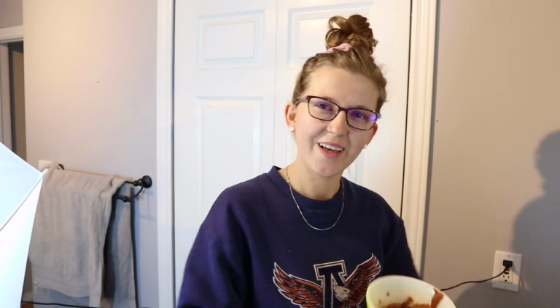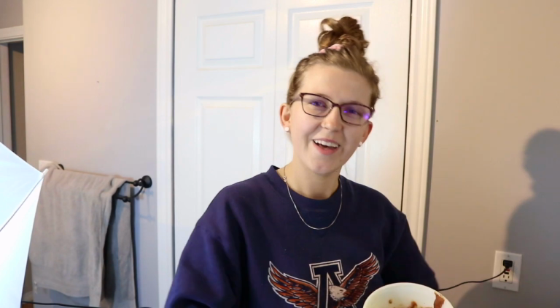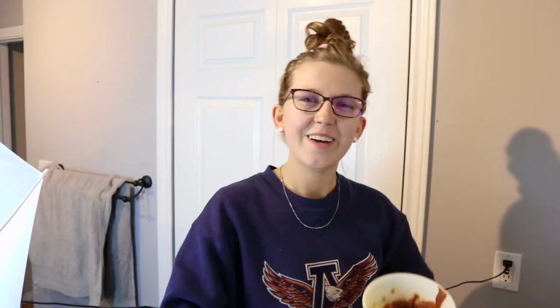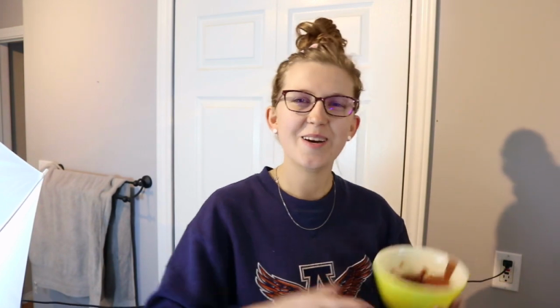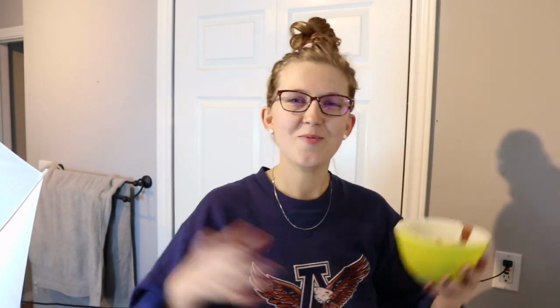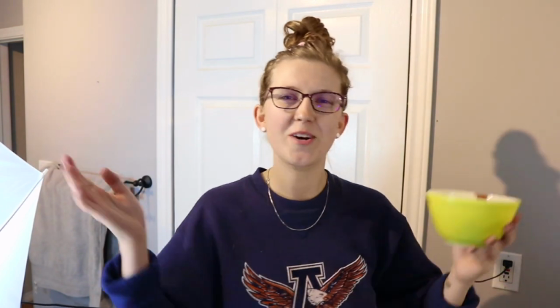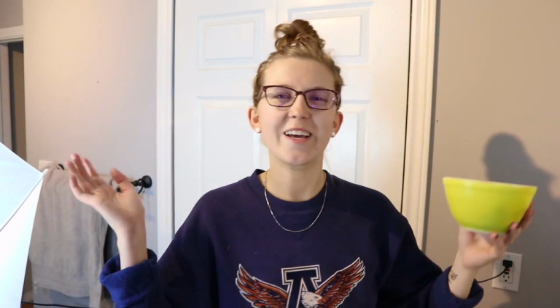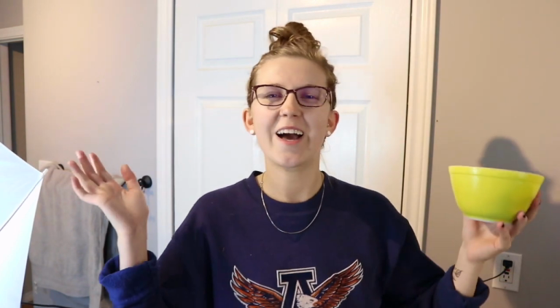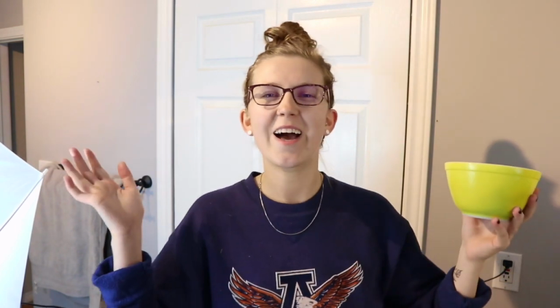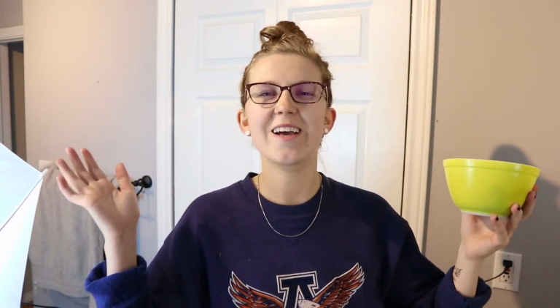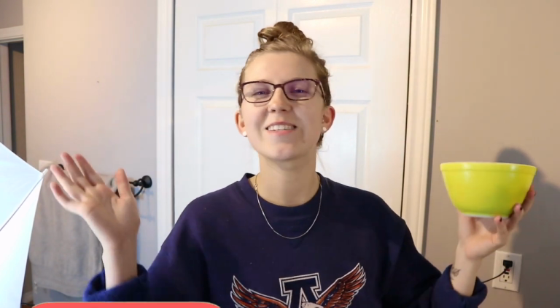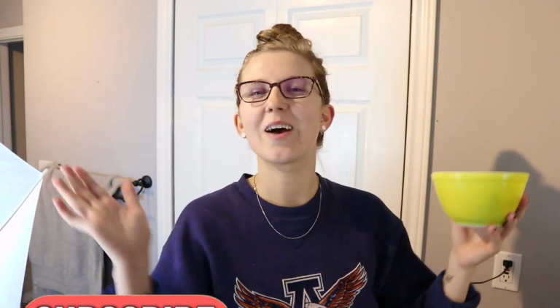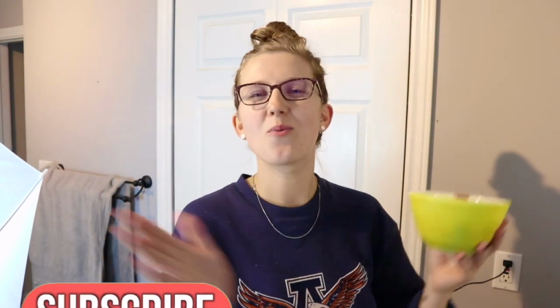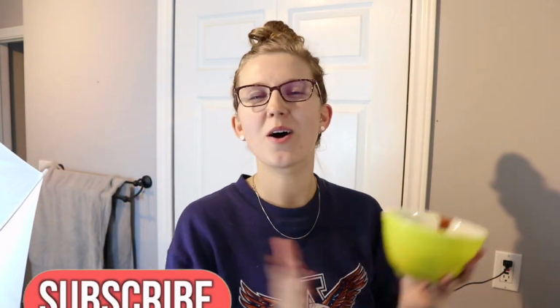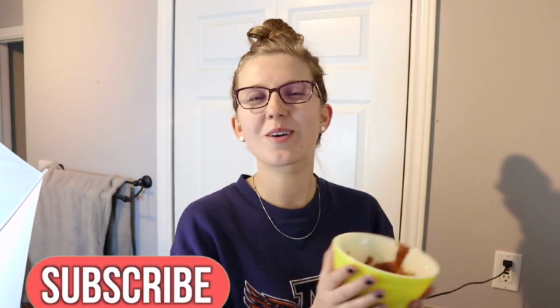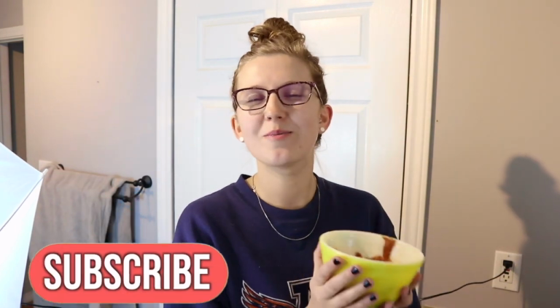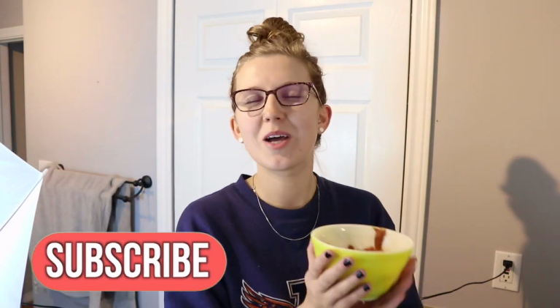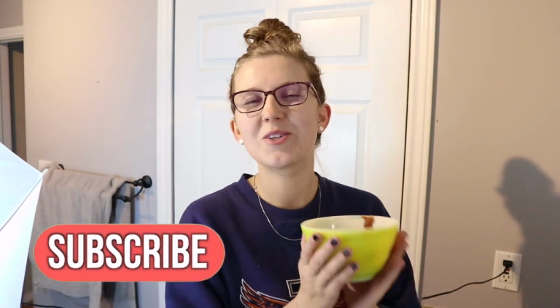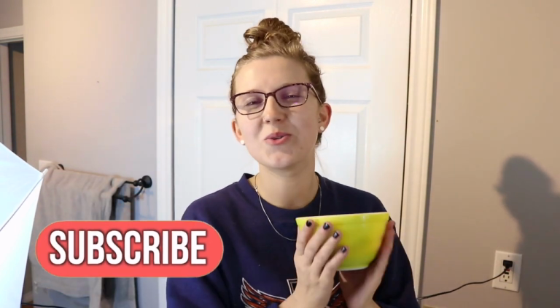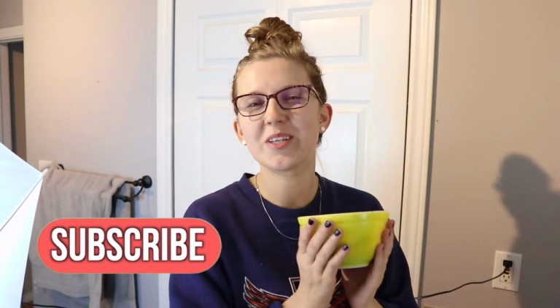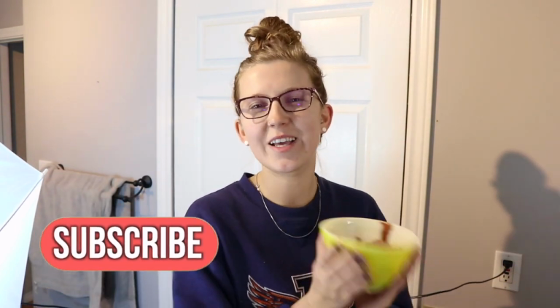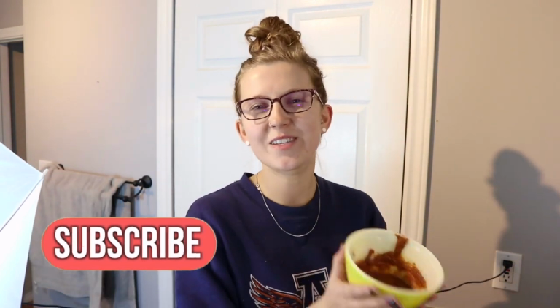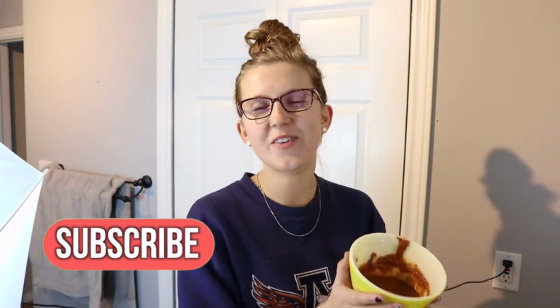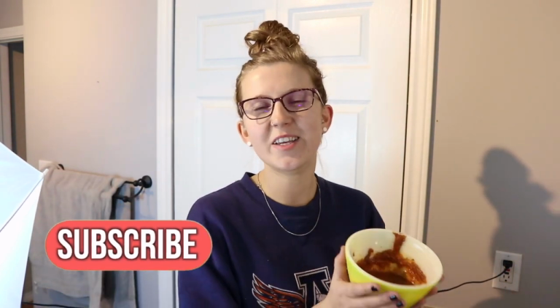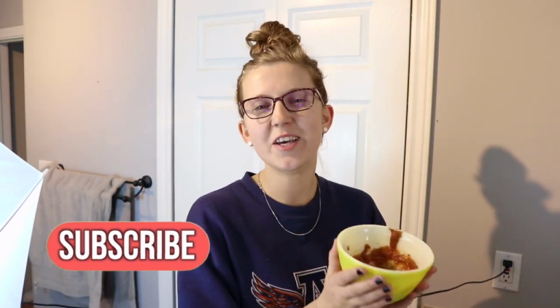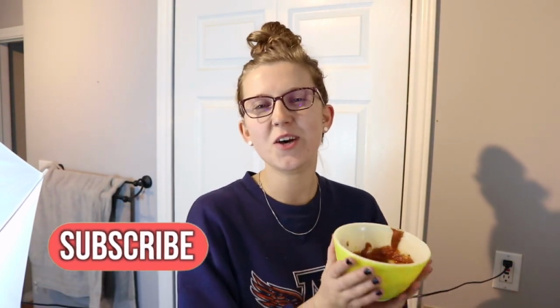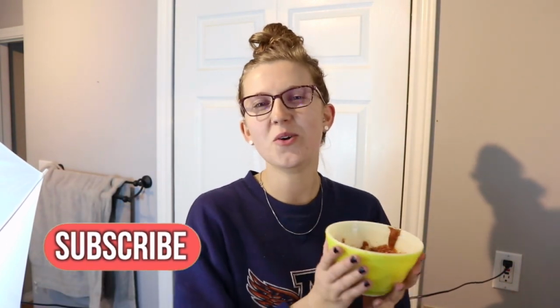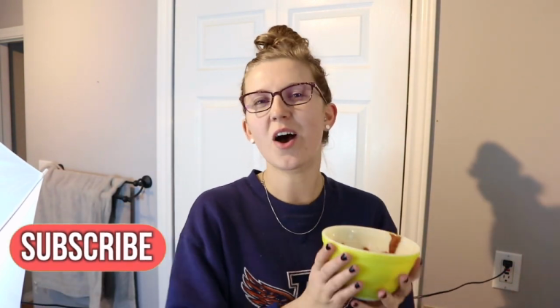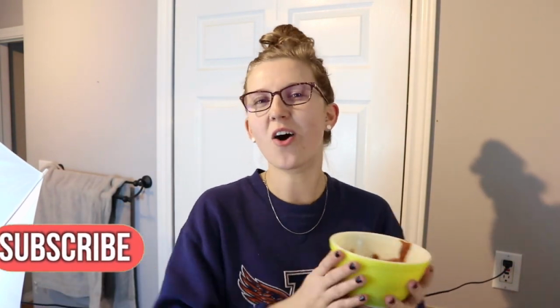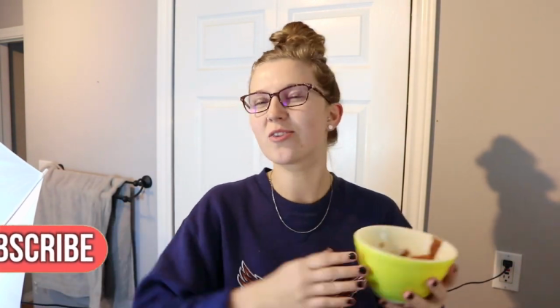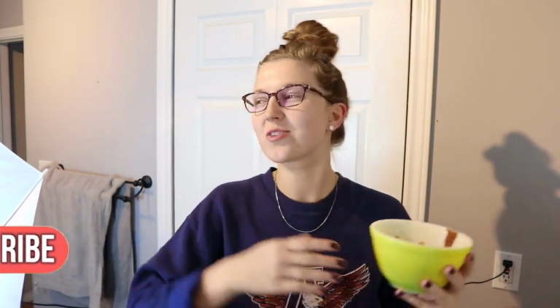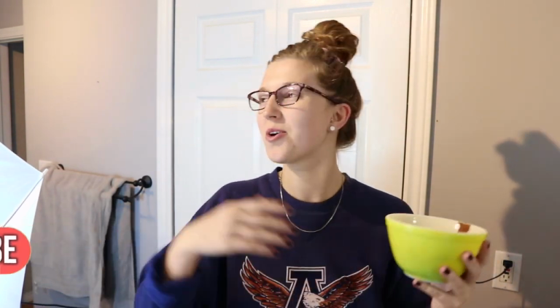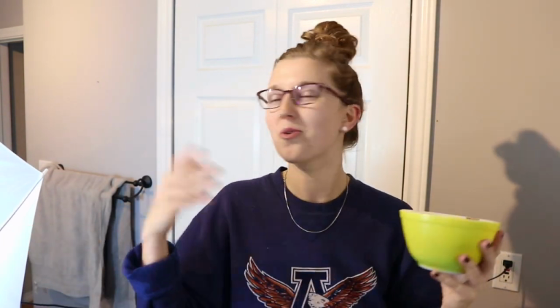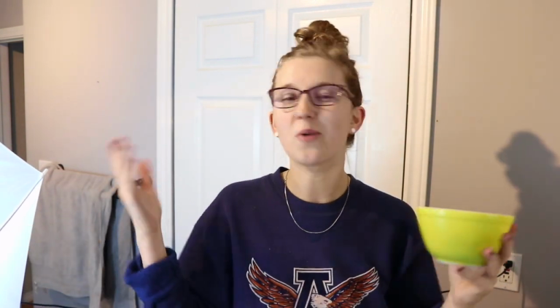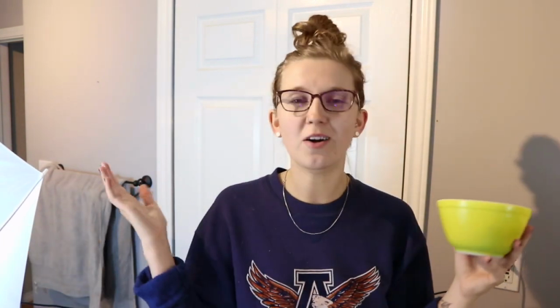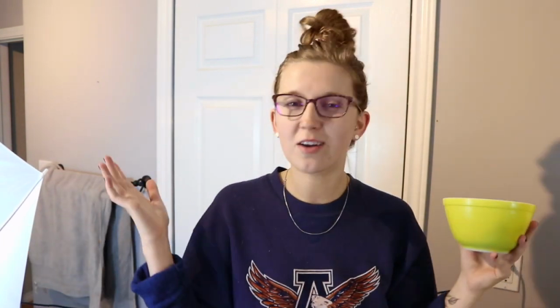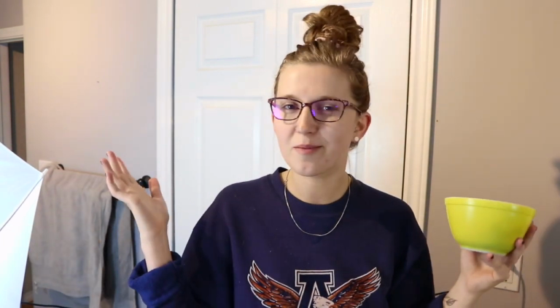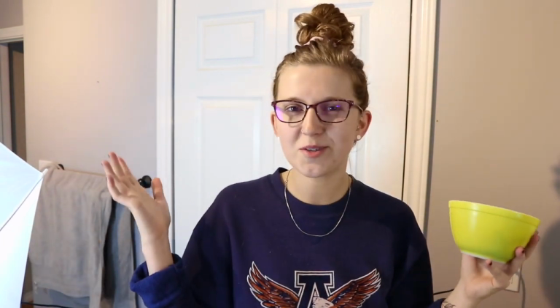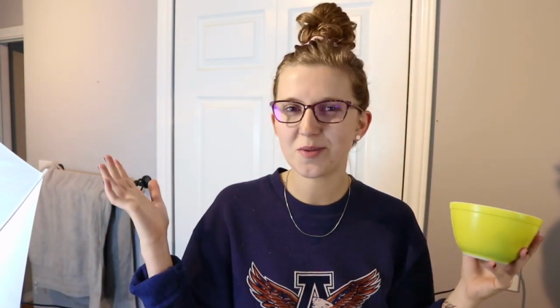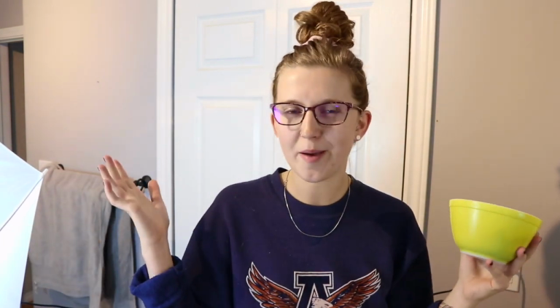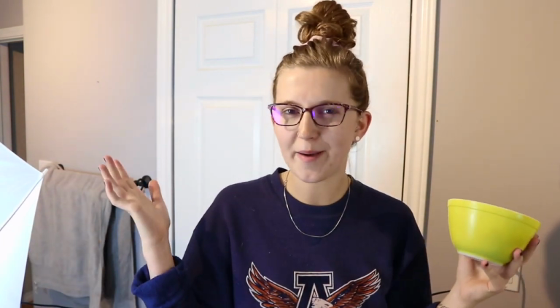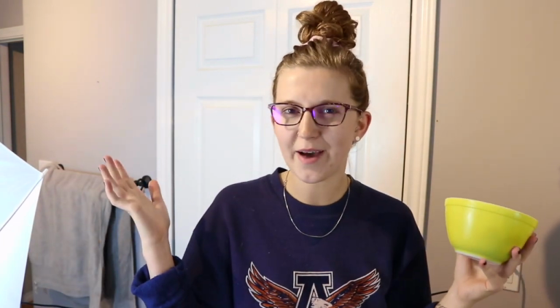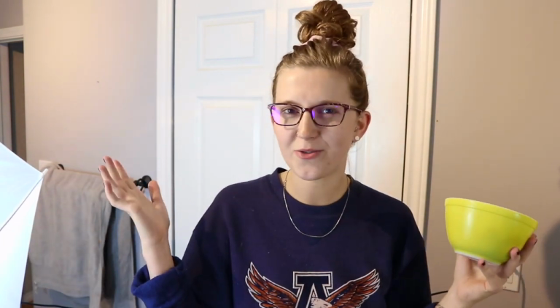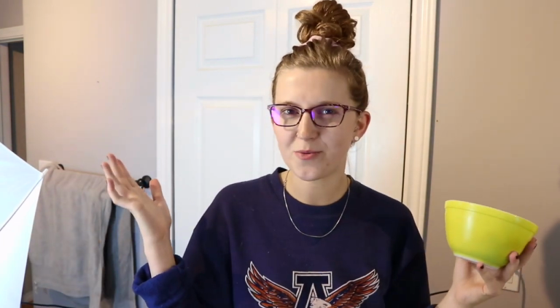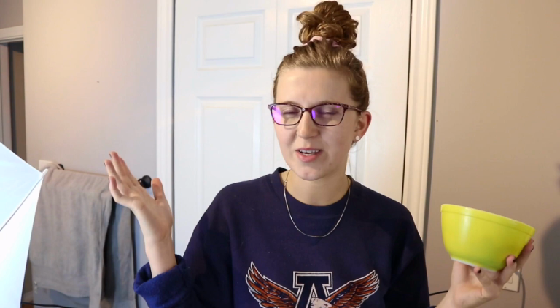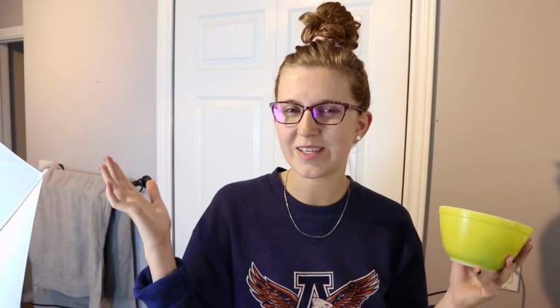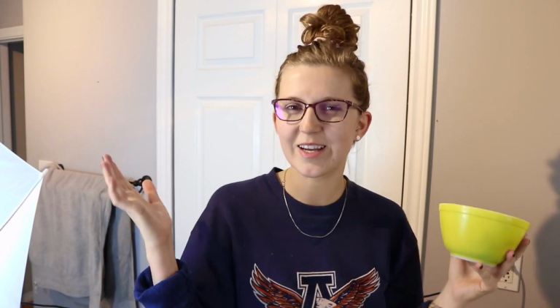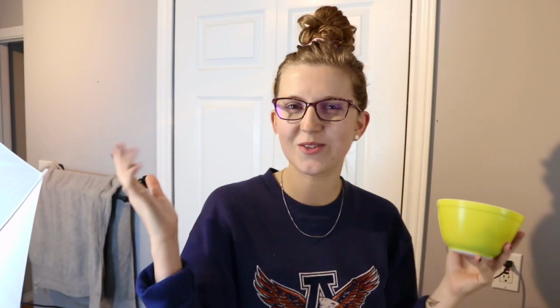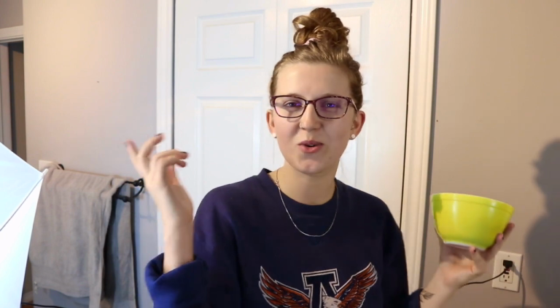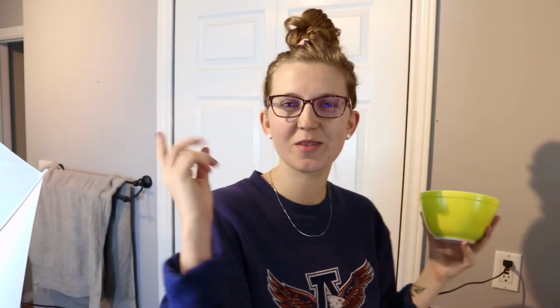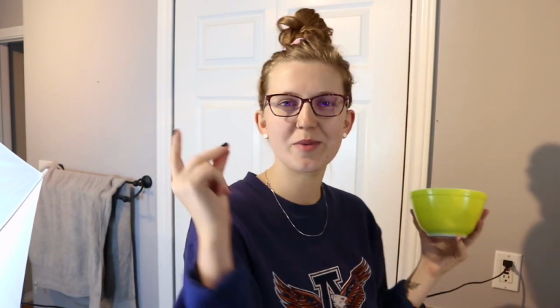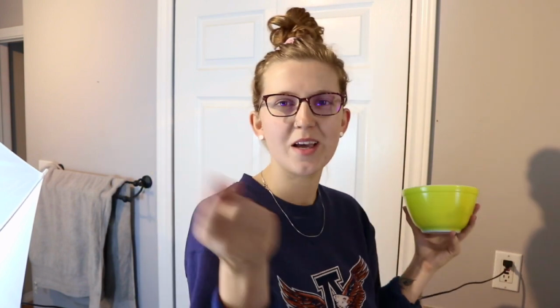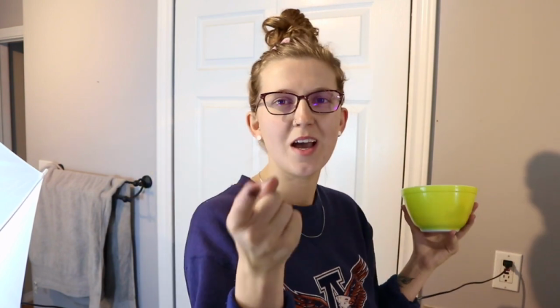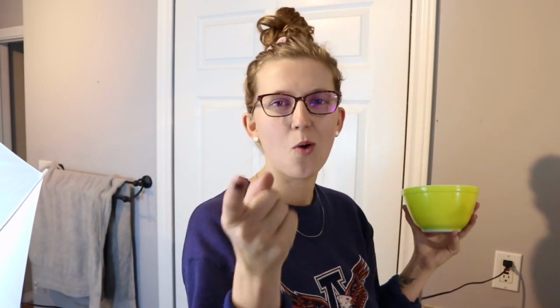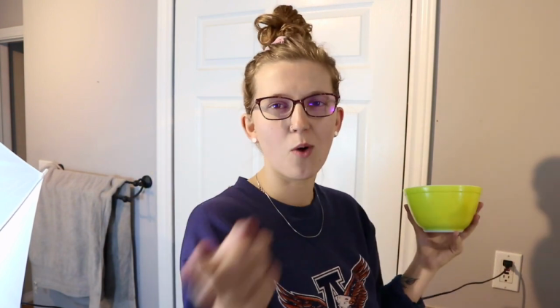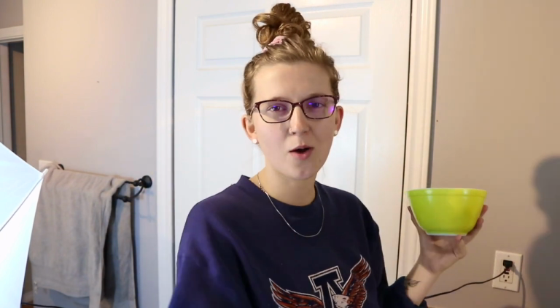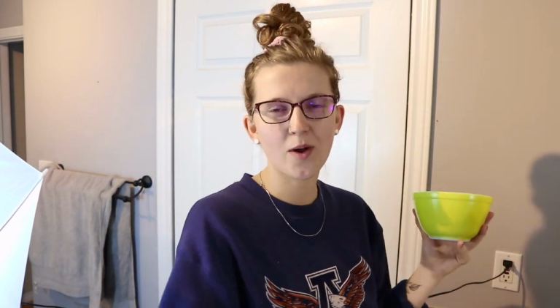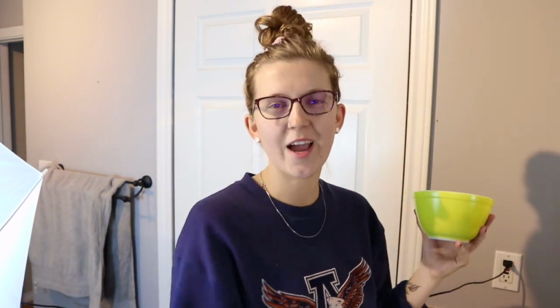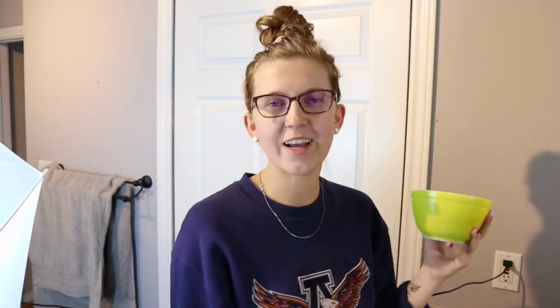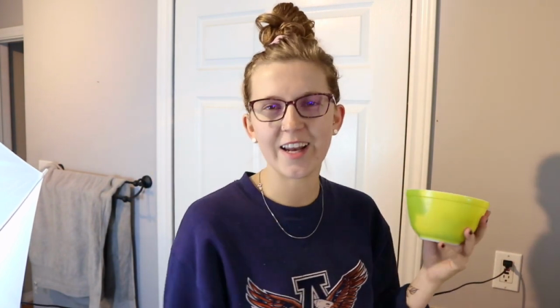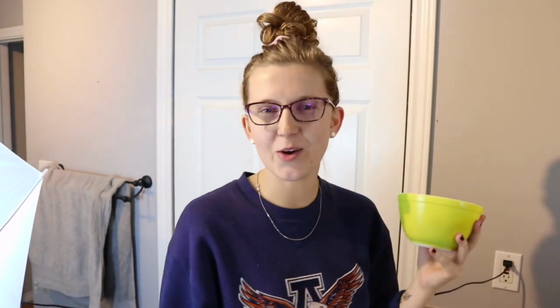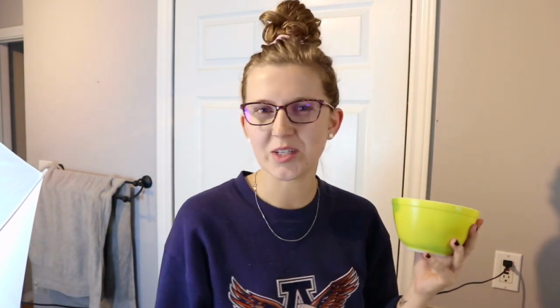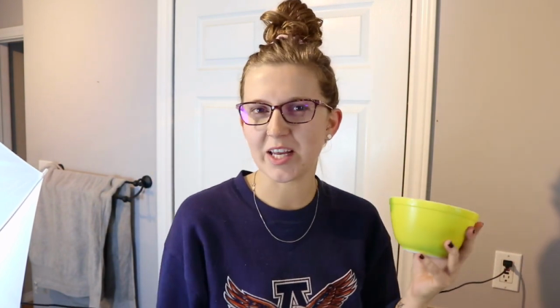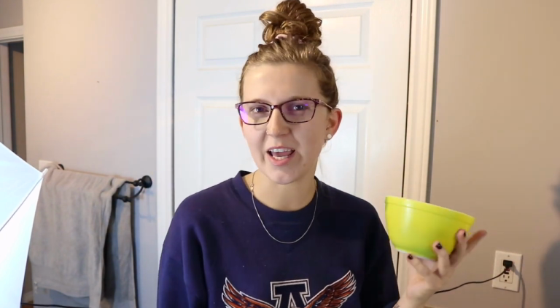Good morning guys! Welcome to today's video. Welcome to my bathroom because that is going to be where we're hanging out today.